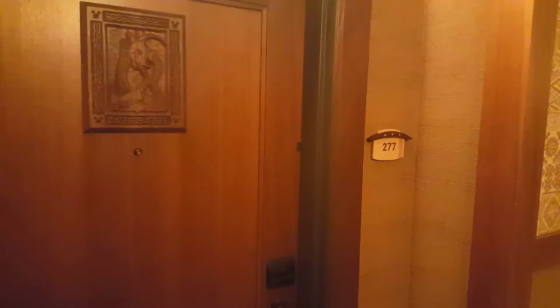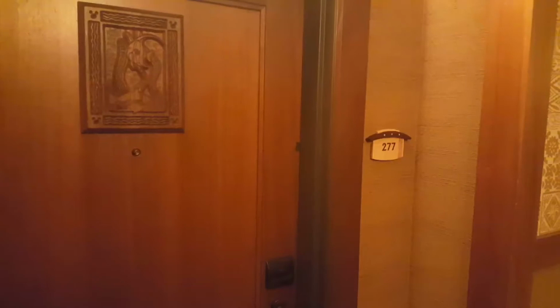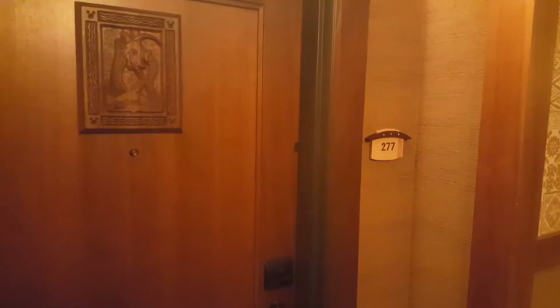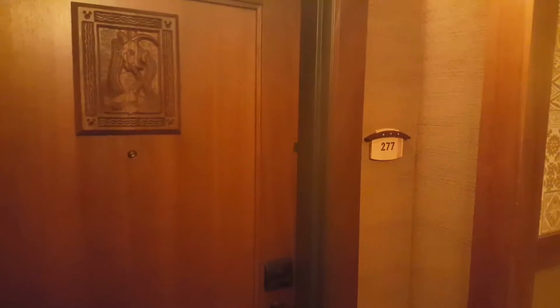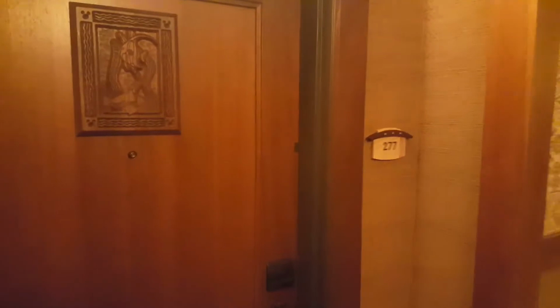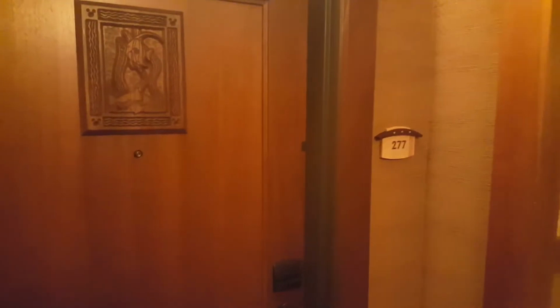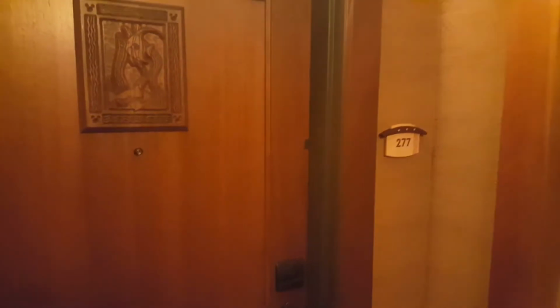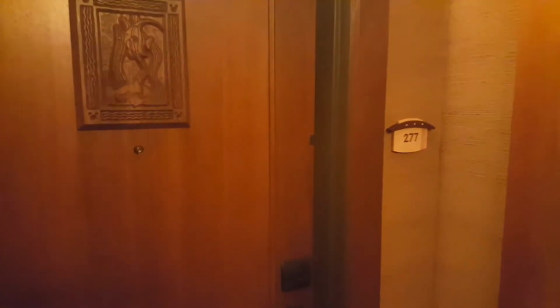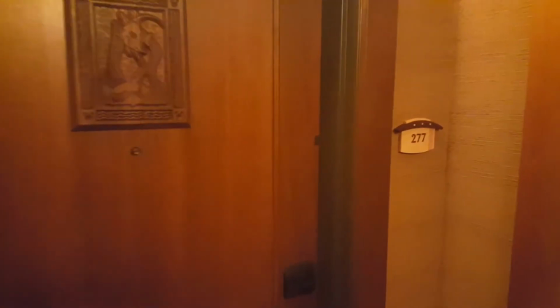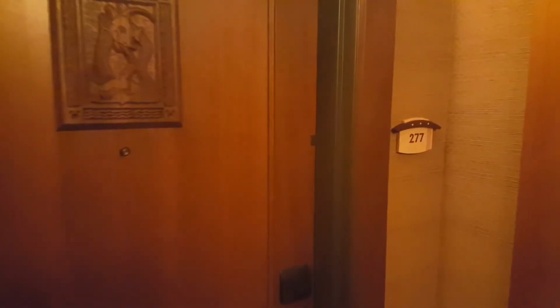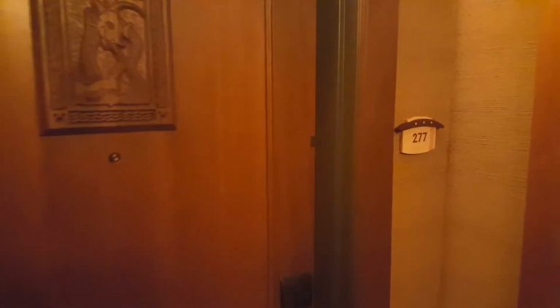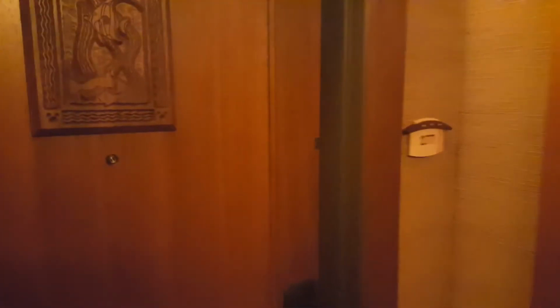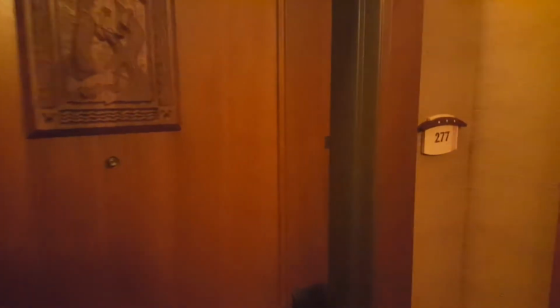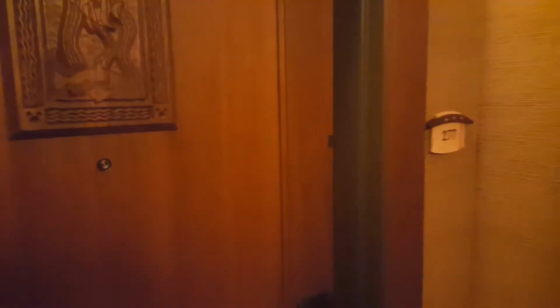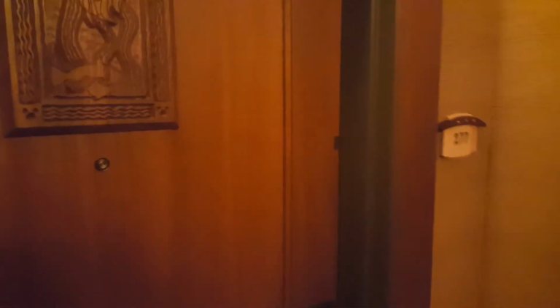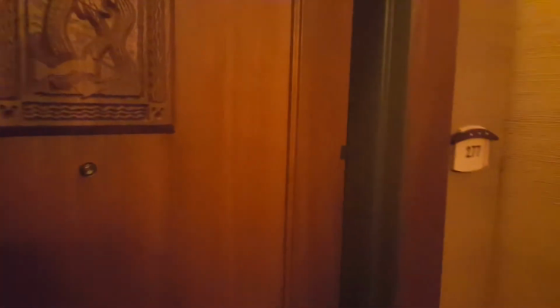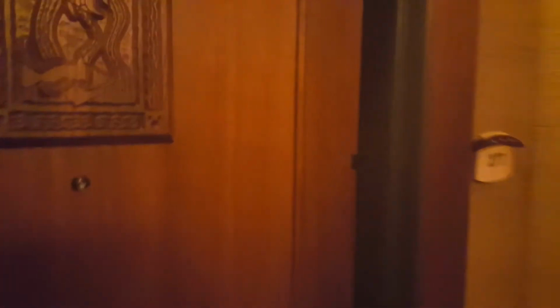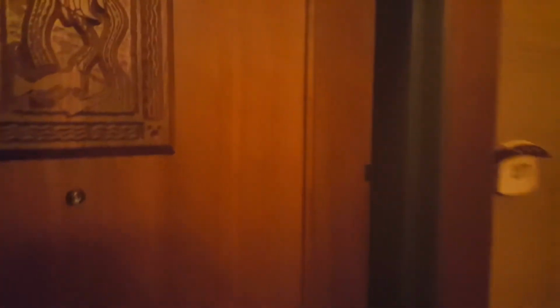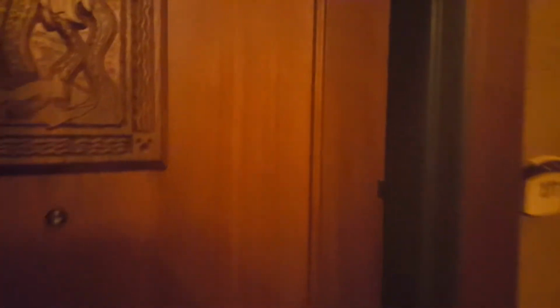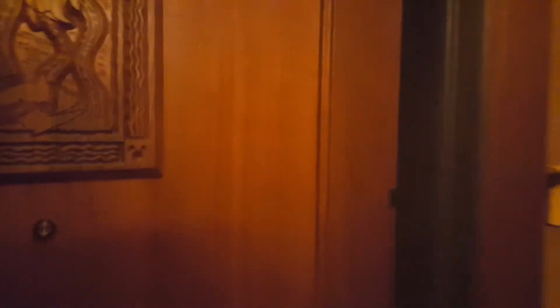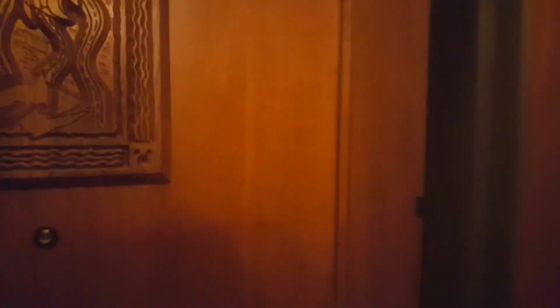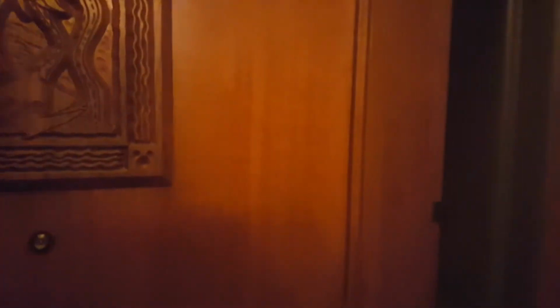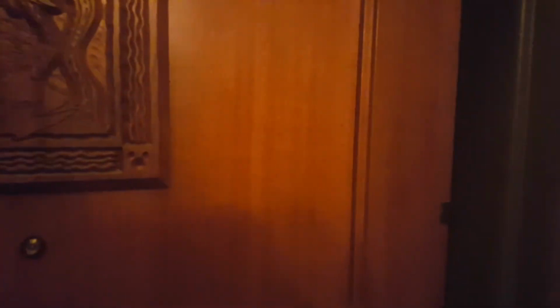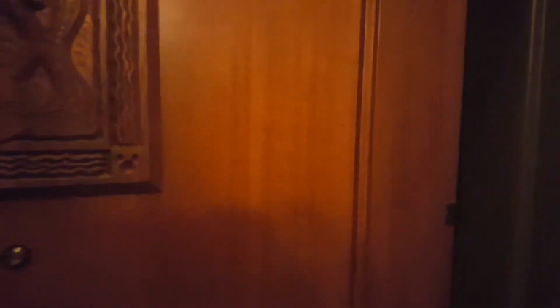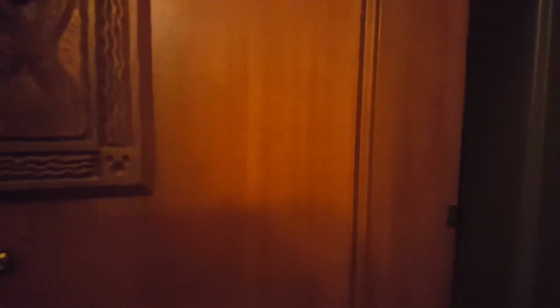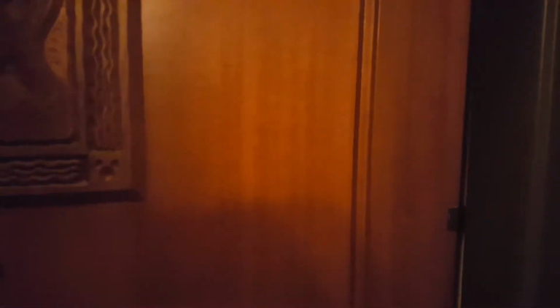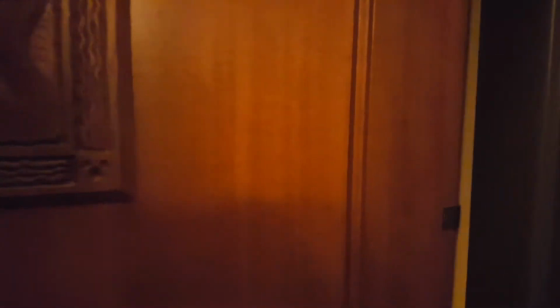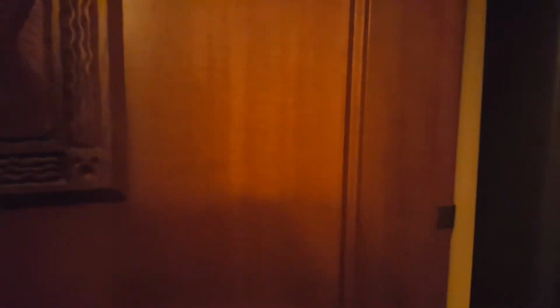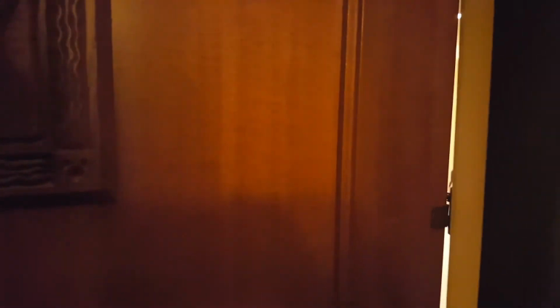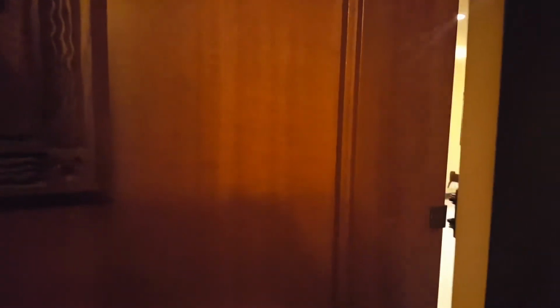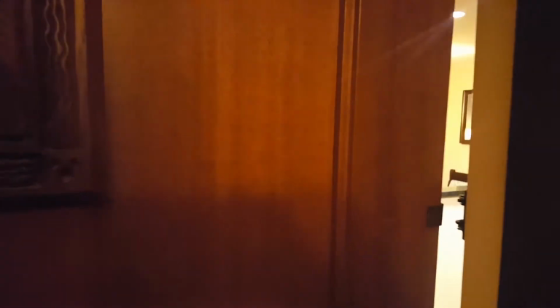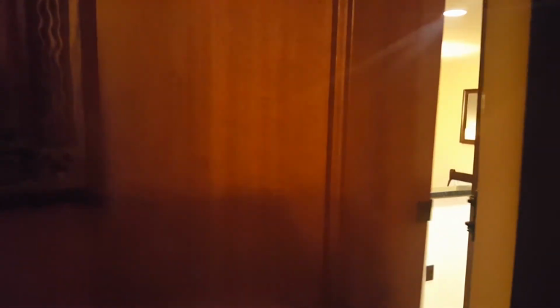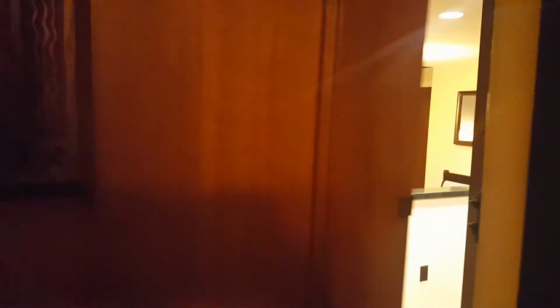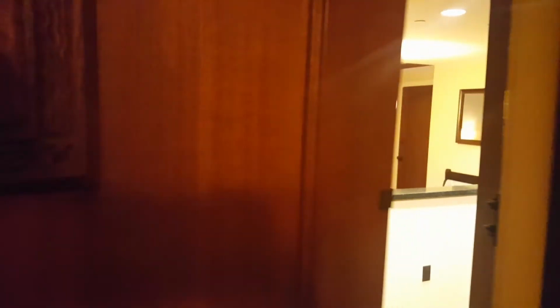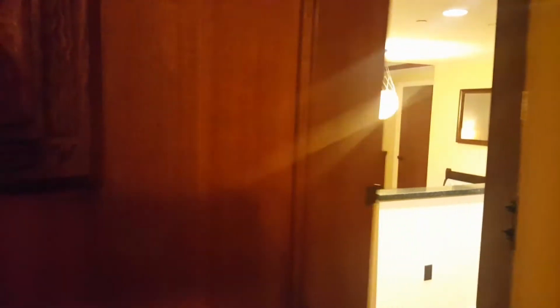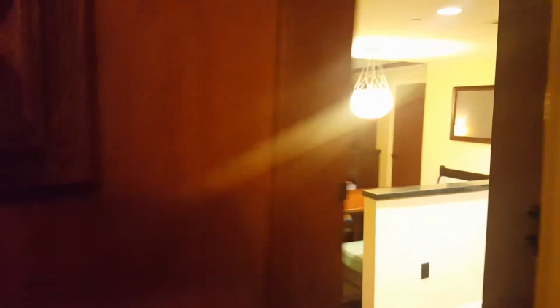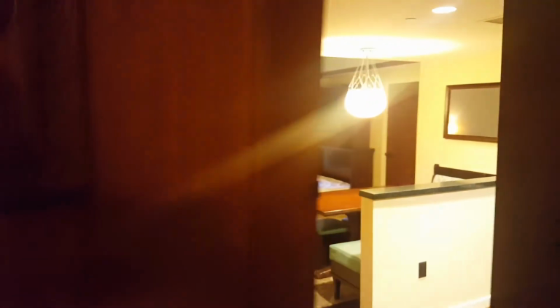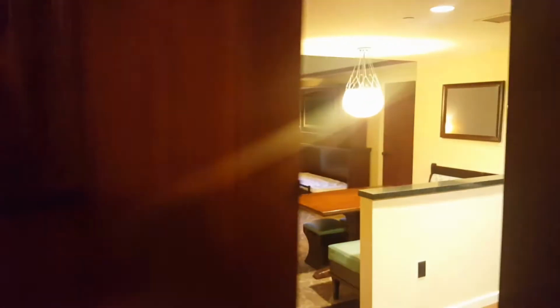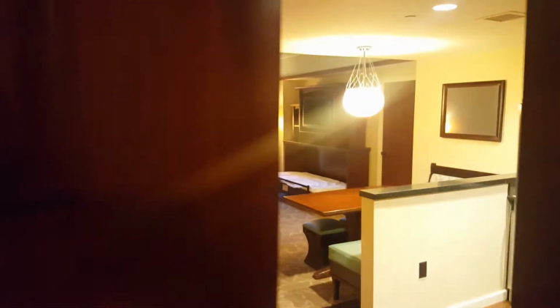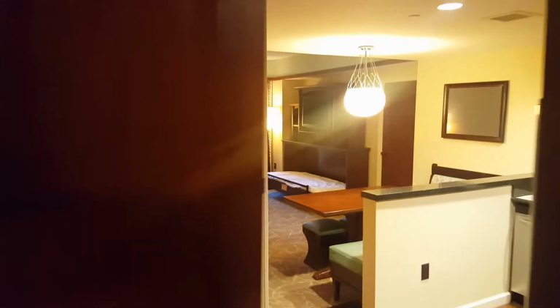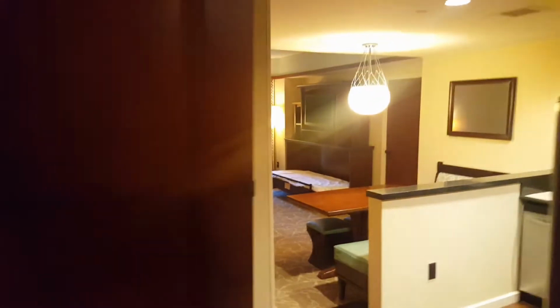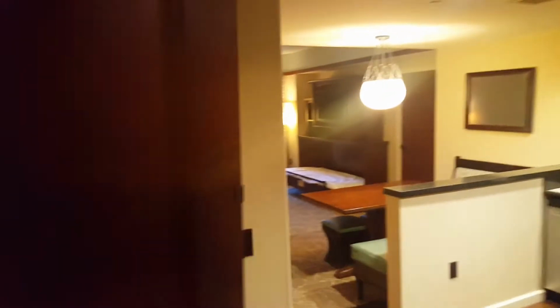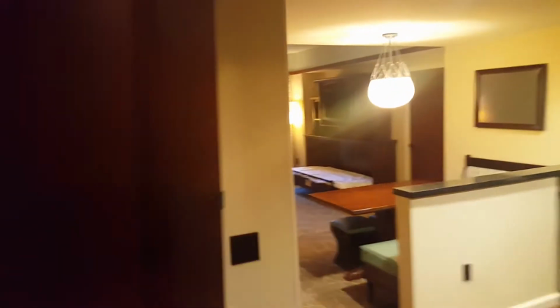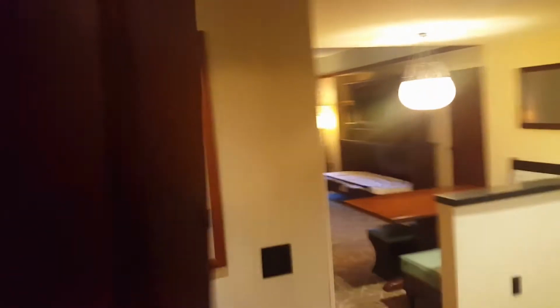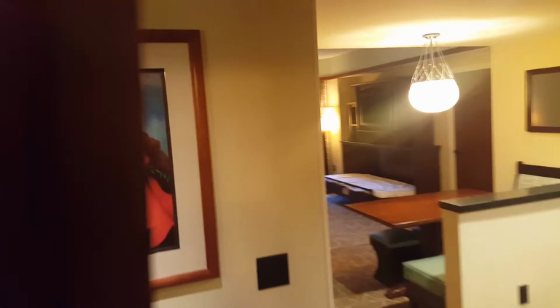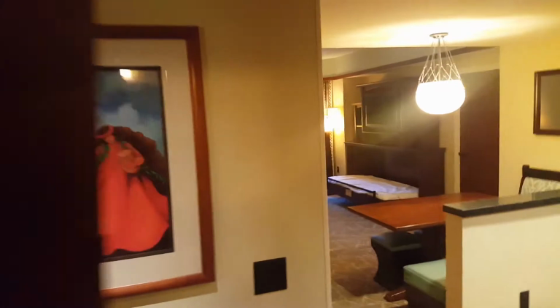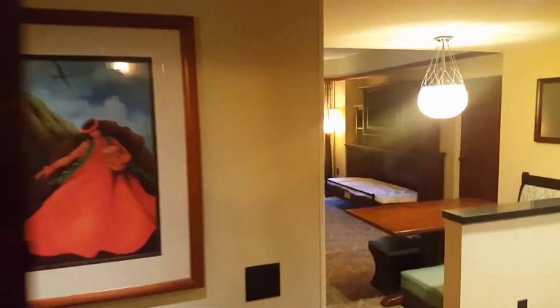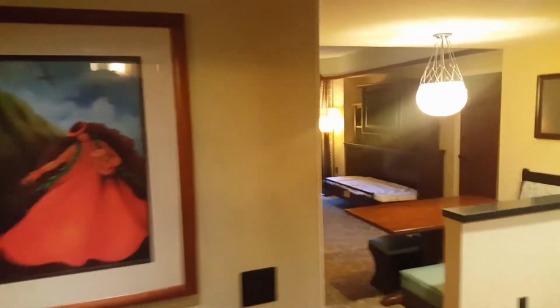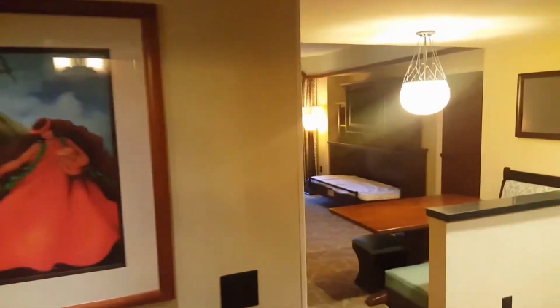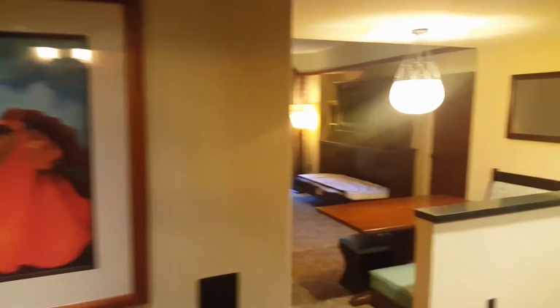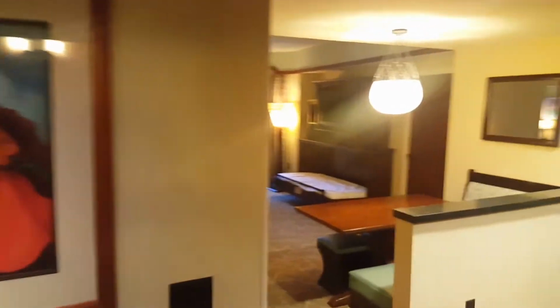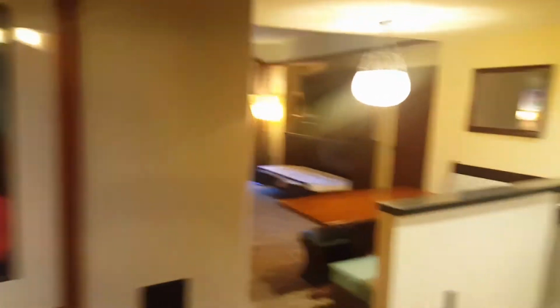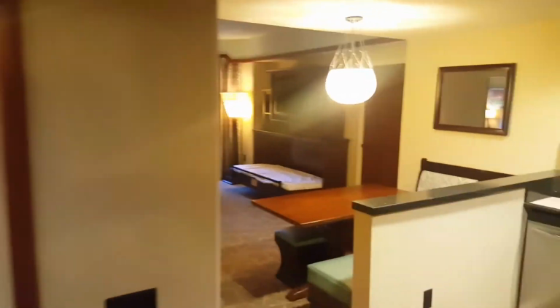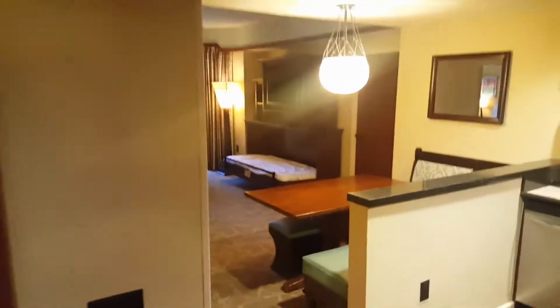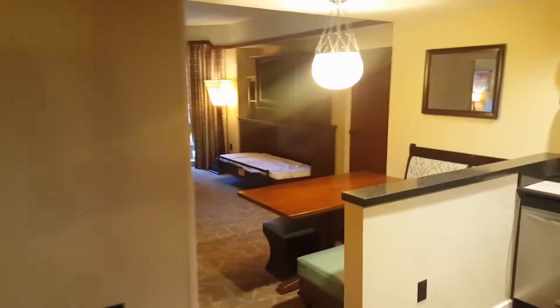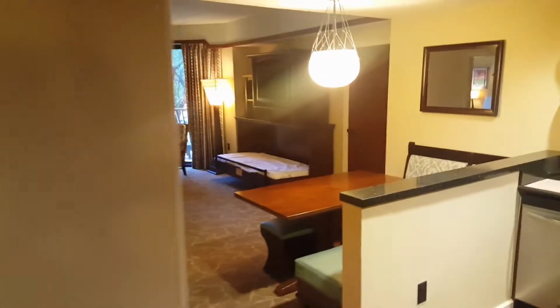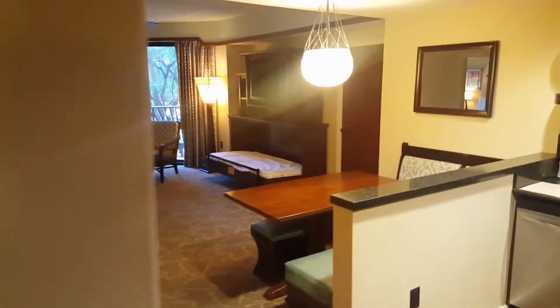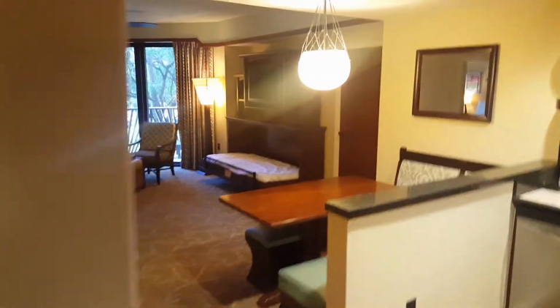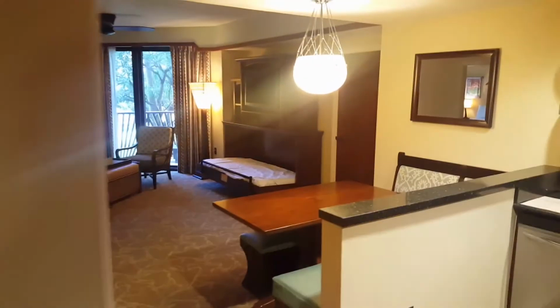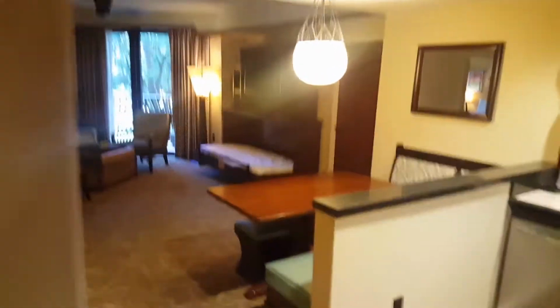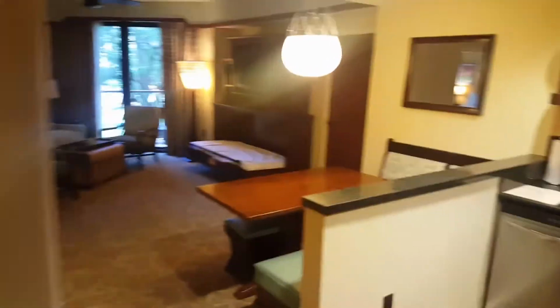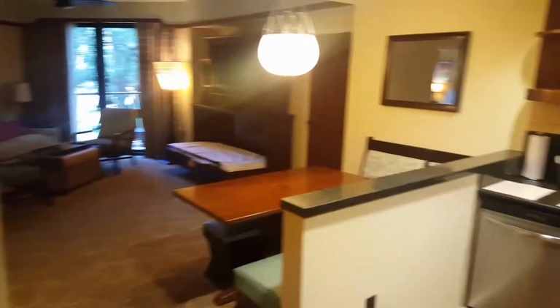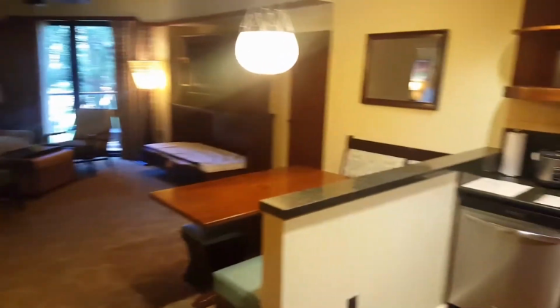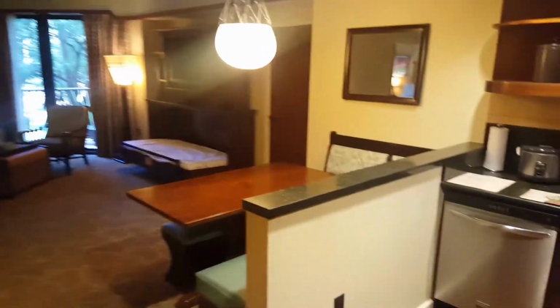Here we are at room 277 at Disney Aulani. This is a one-bedroom villa.